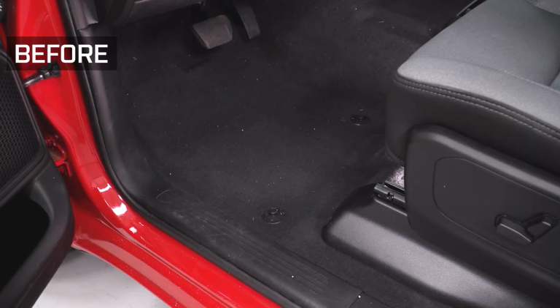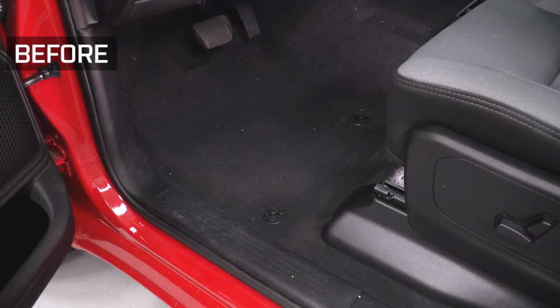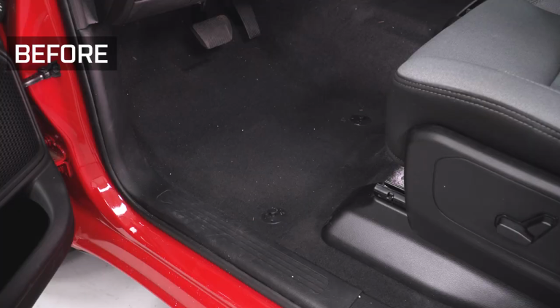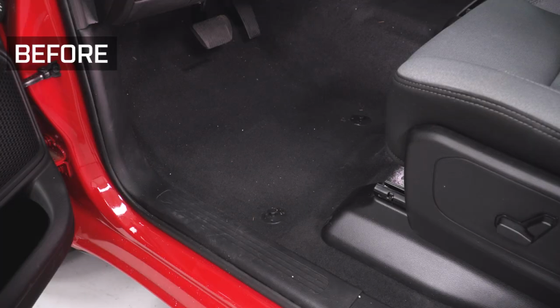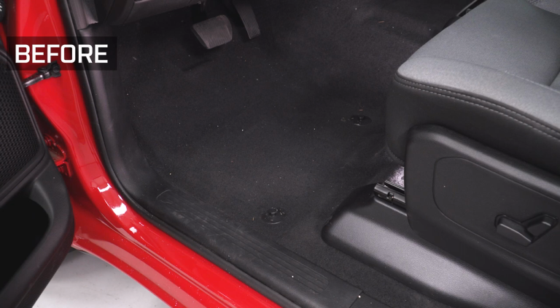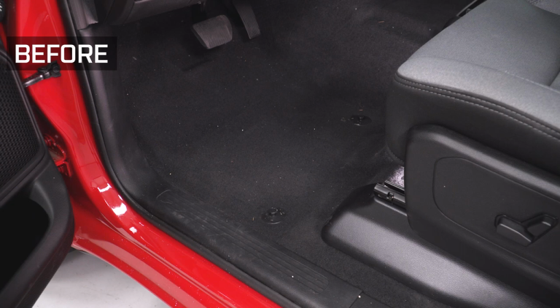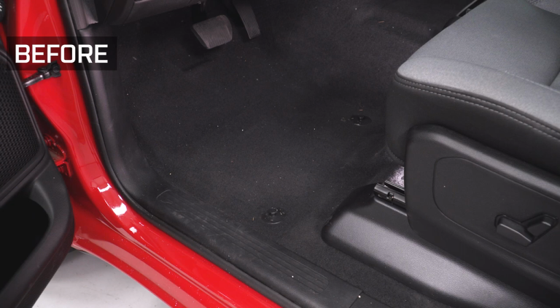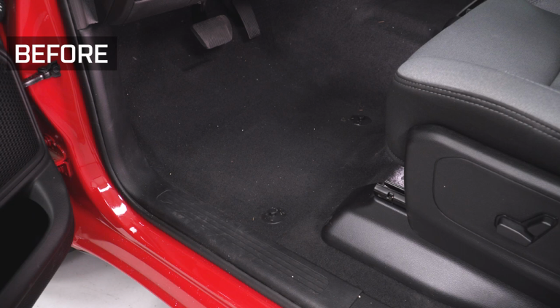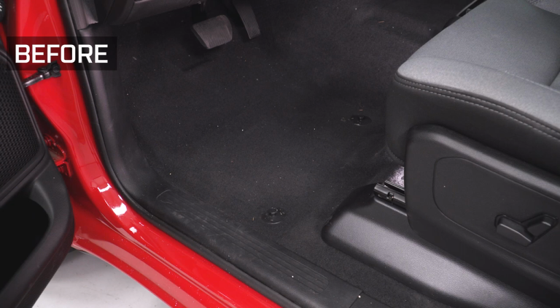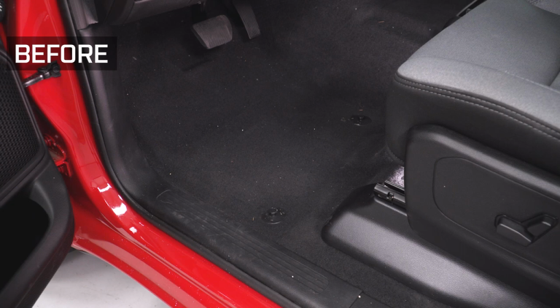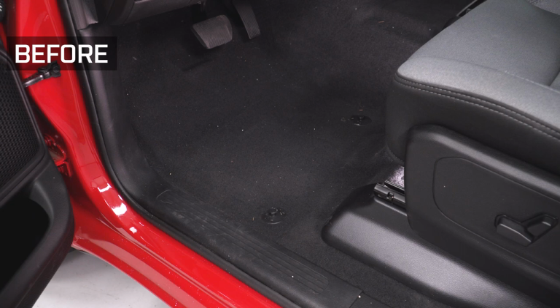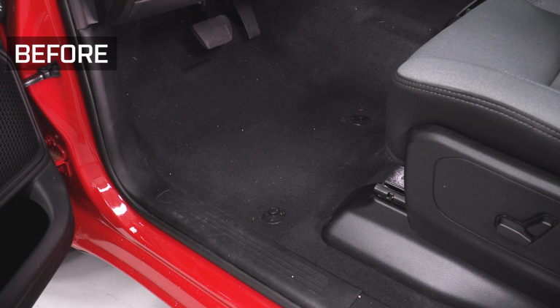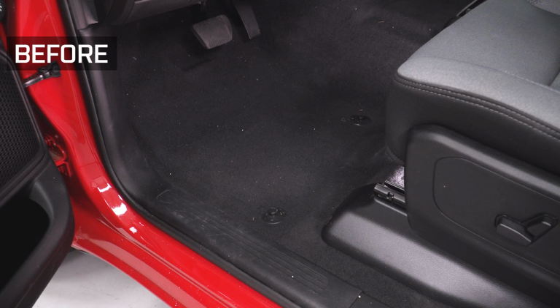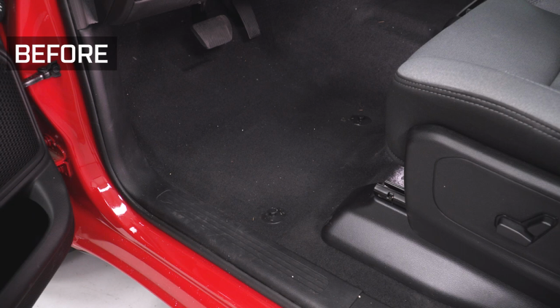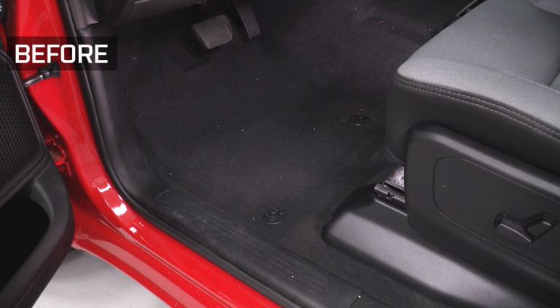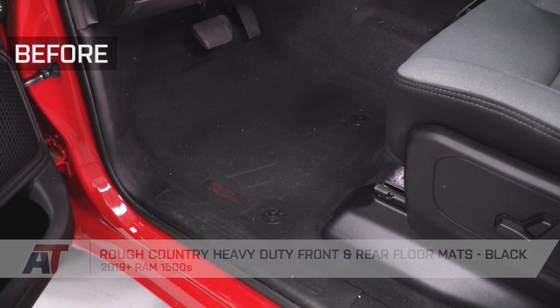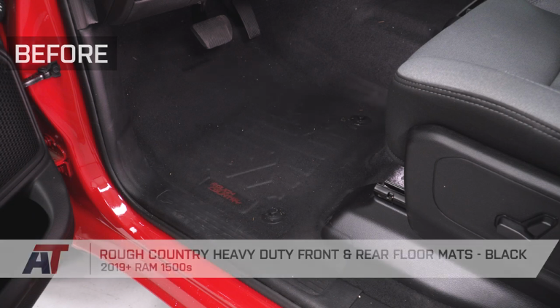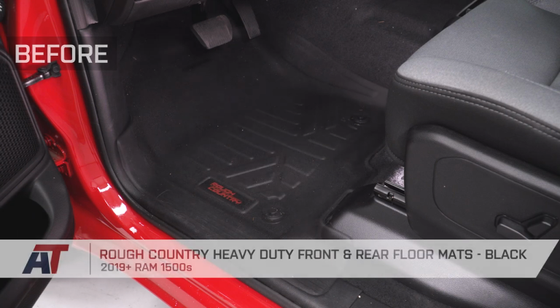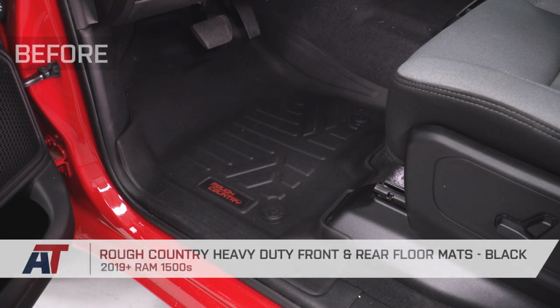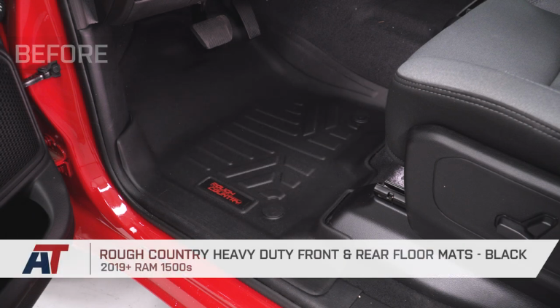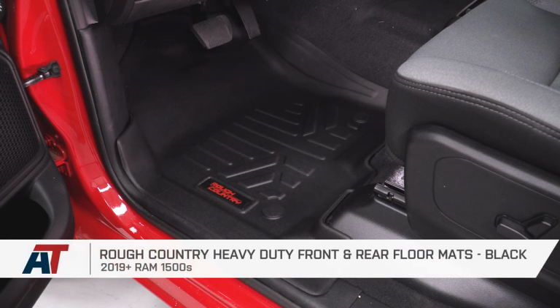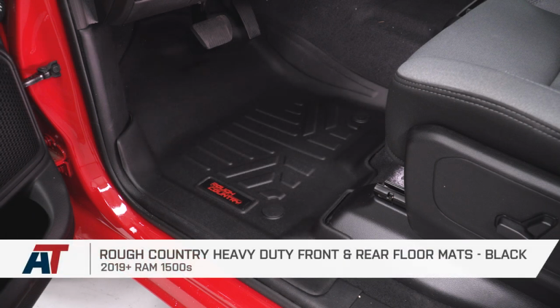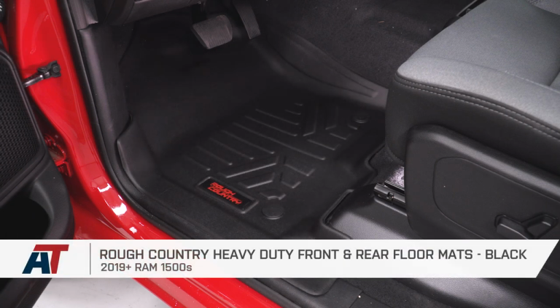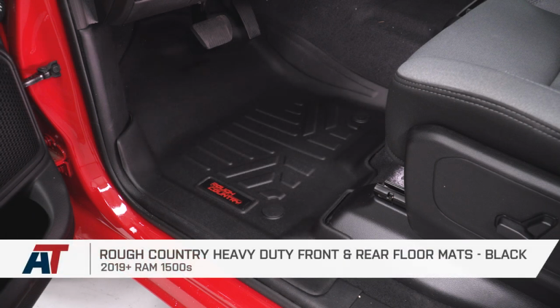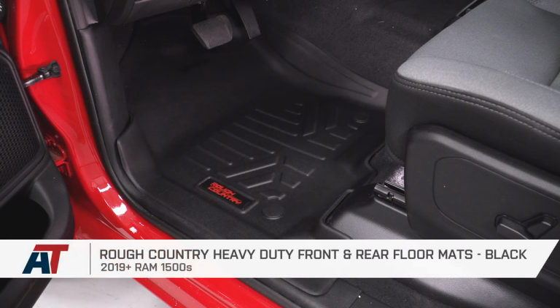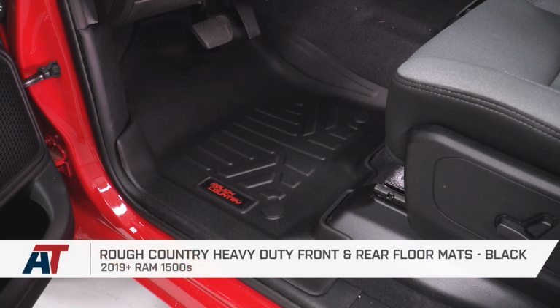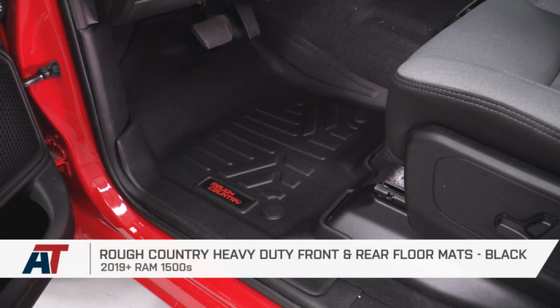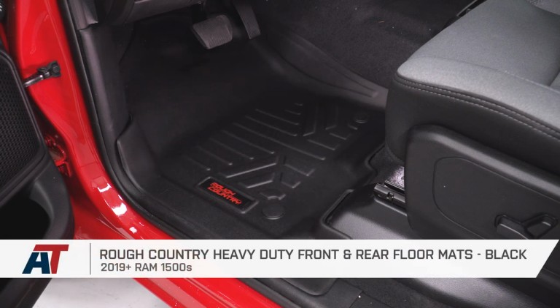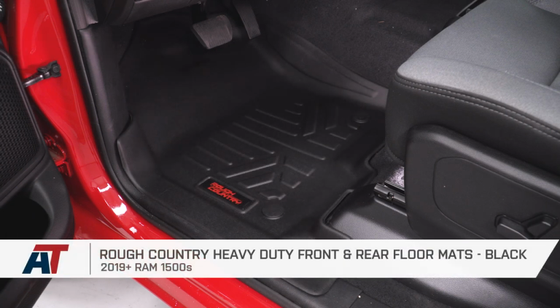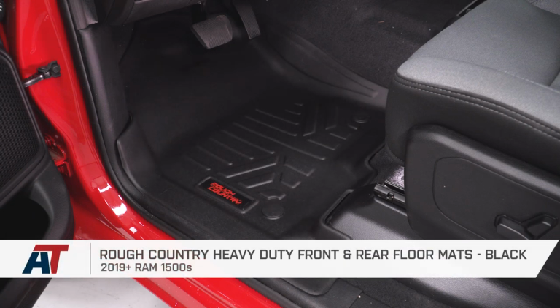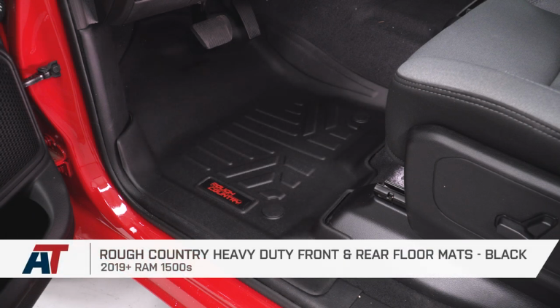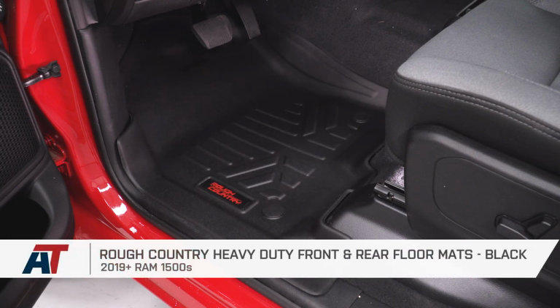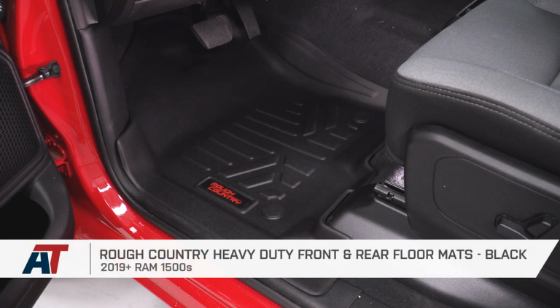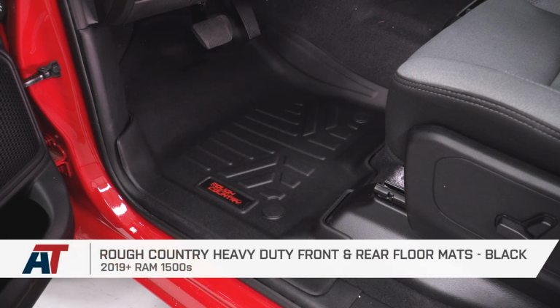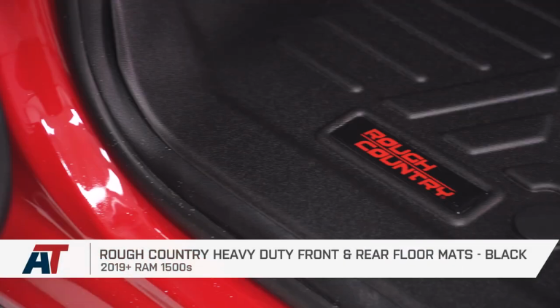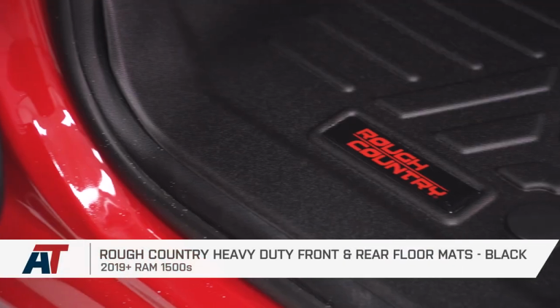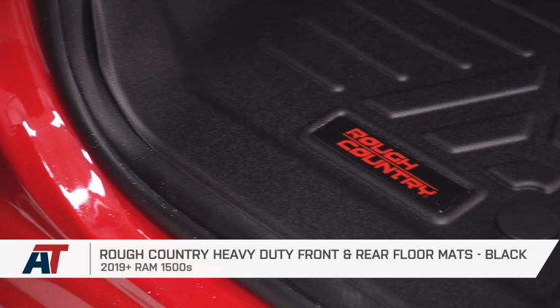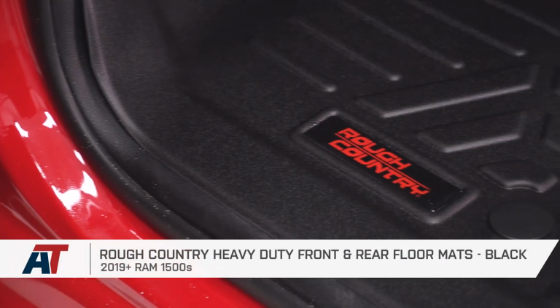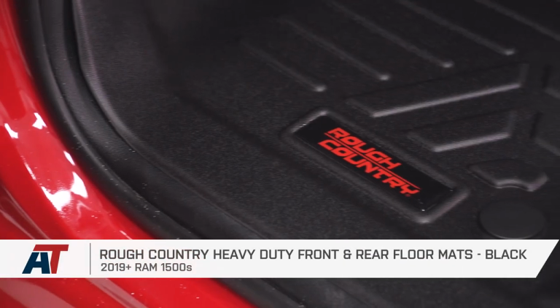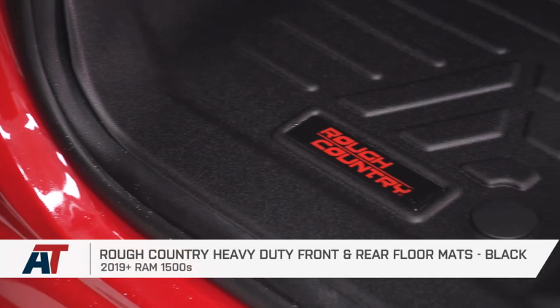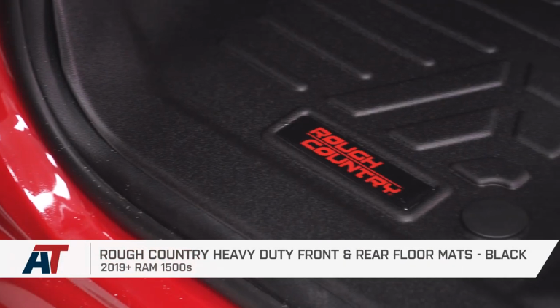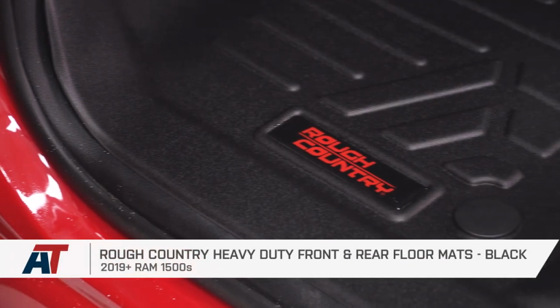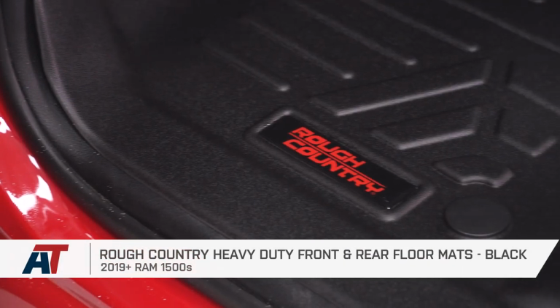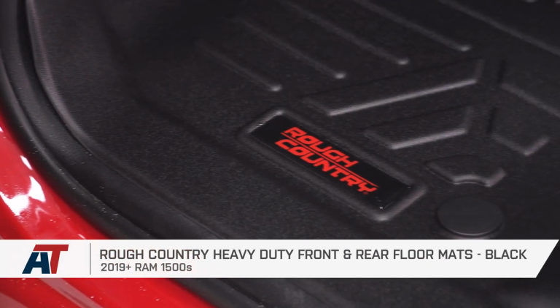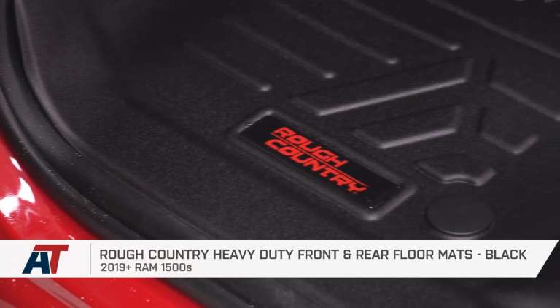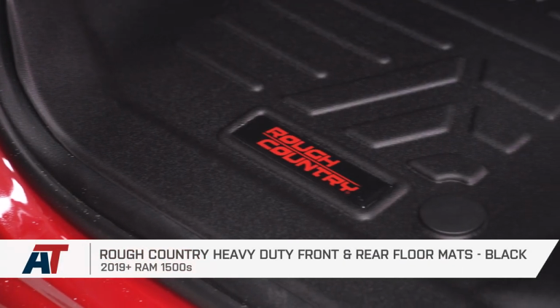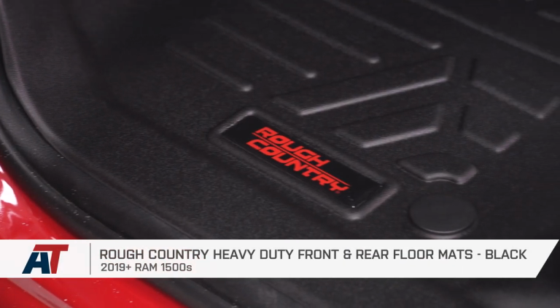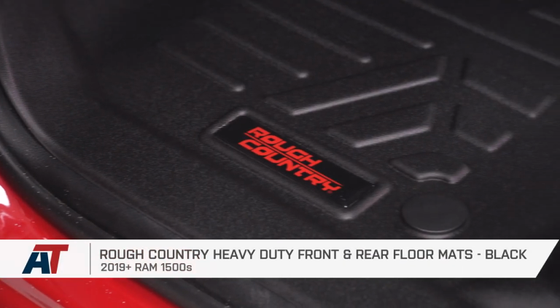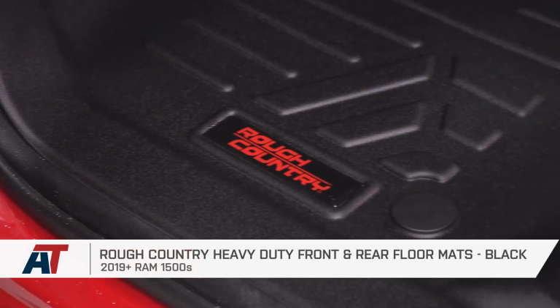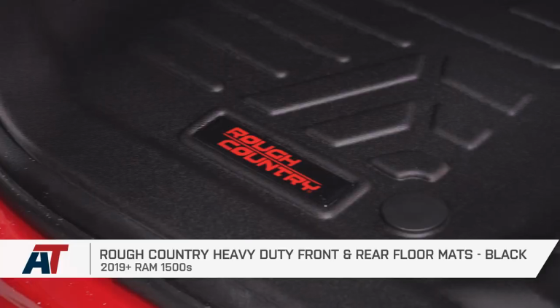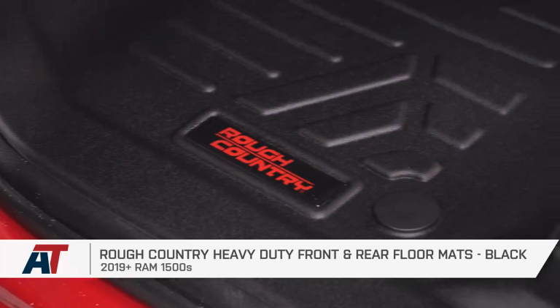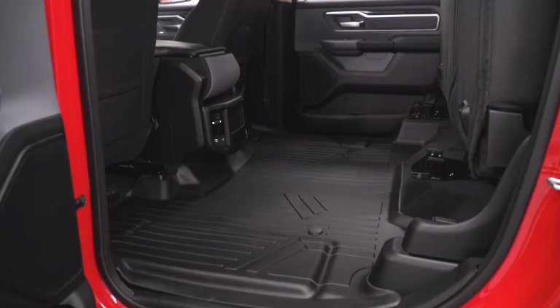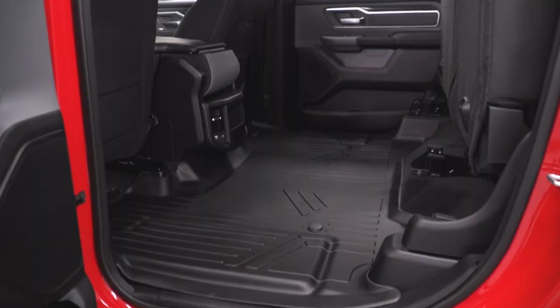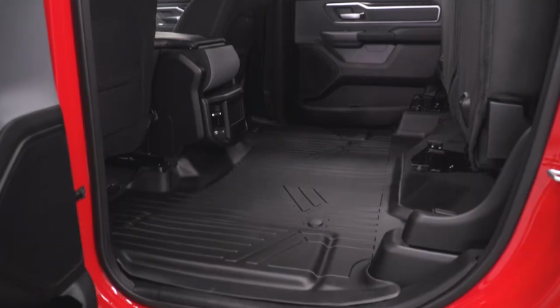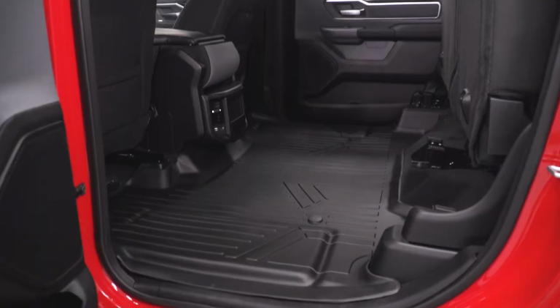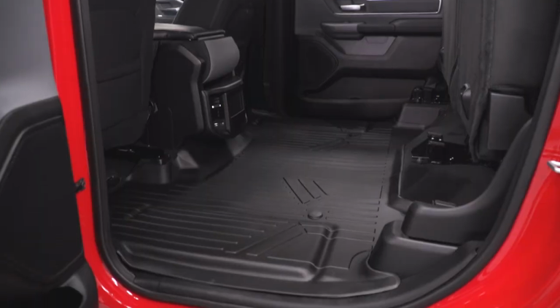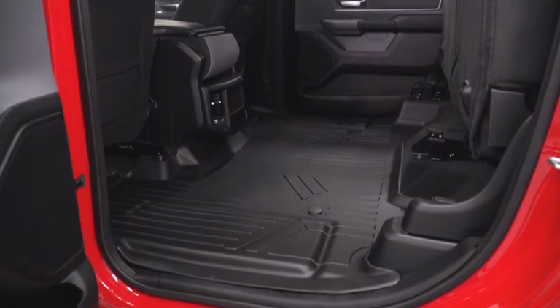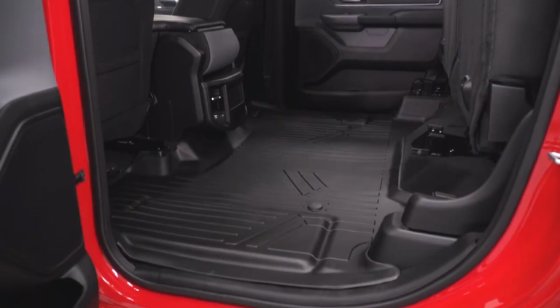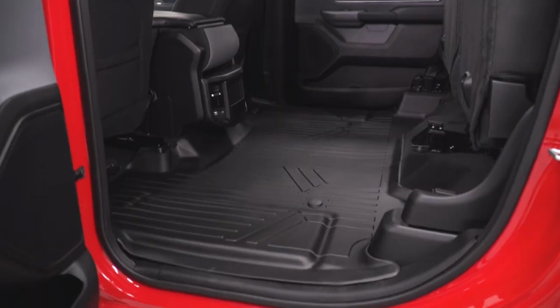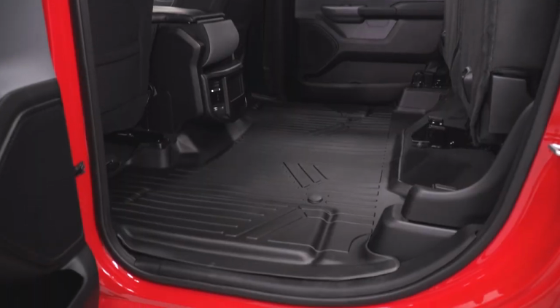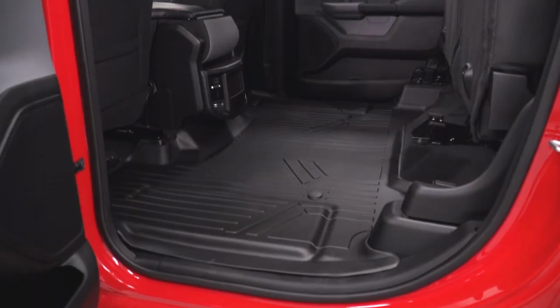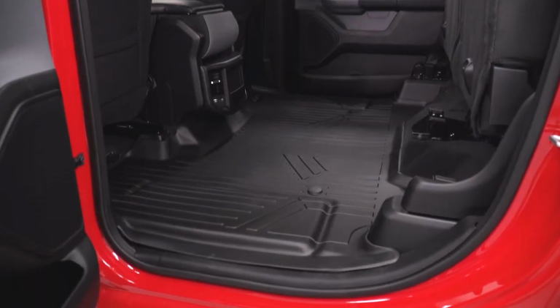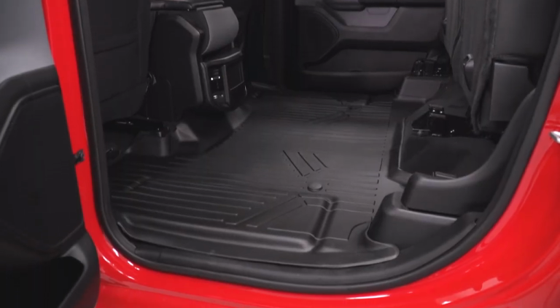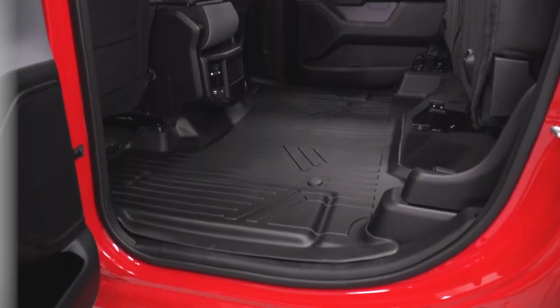All right, so that is gonna do it for the review and install of our Rough Country floor mats. Remember, for all things RAM, keep it at americantrucks.com.